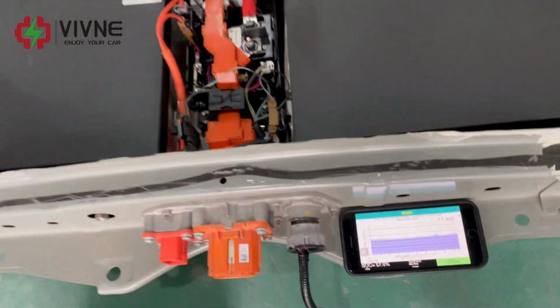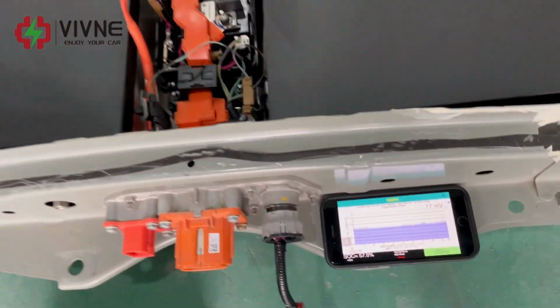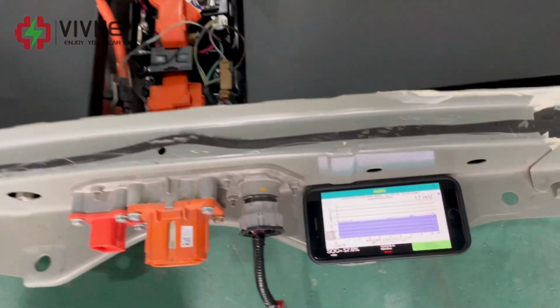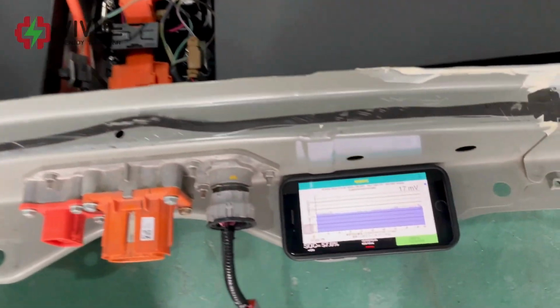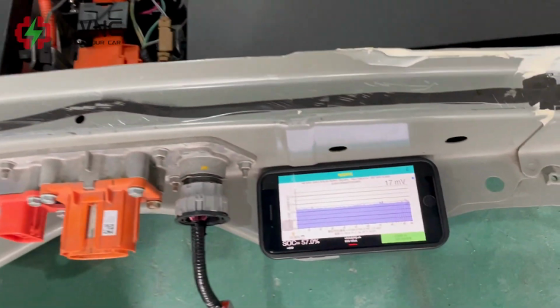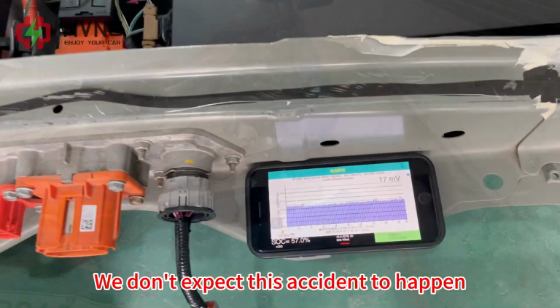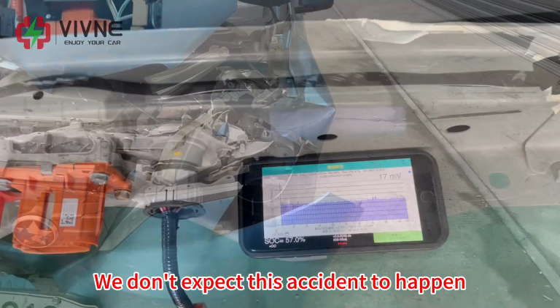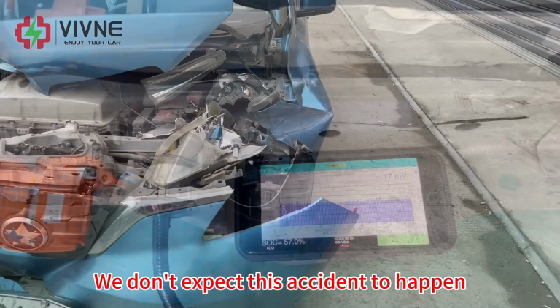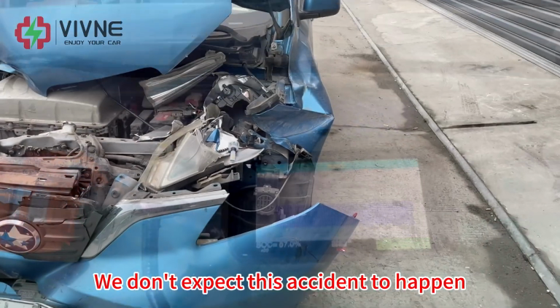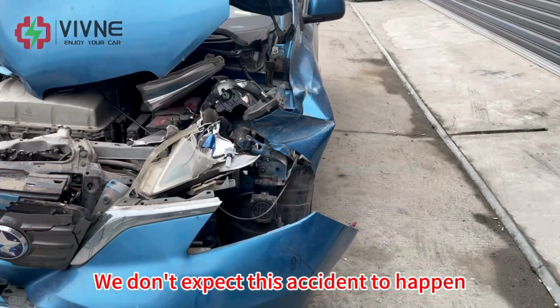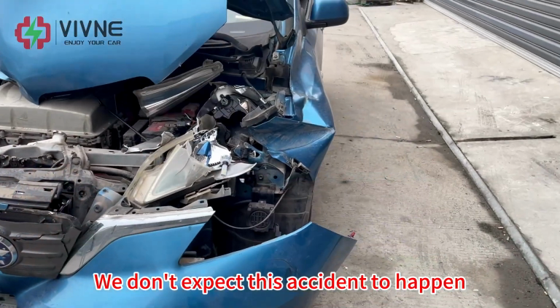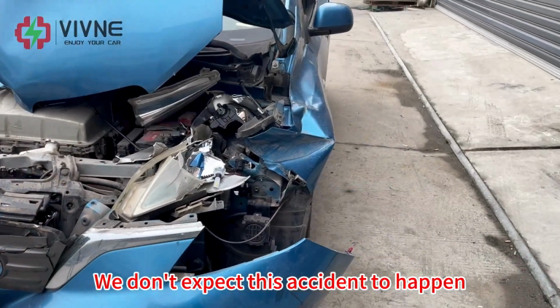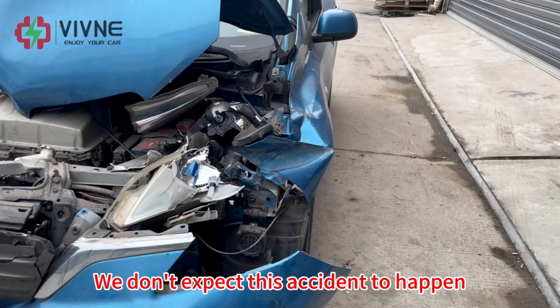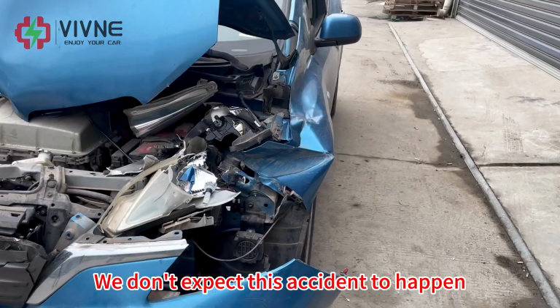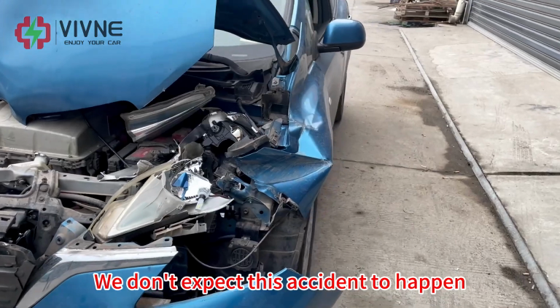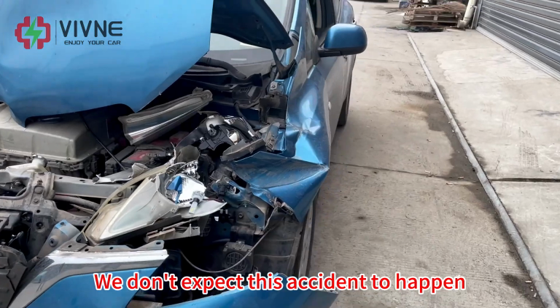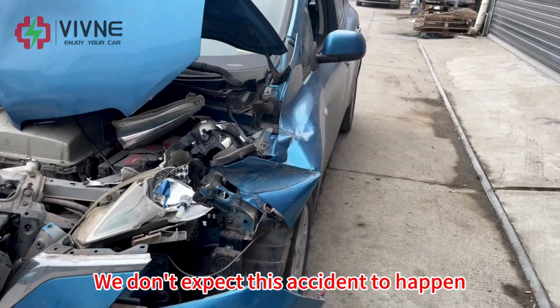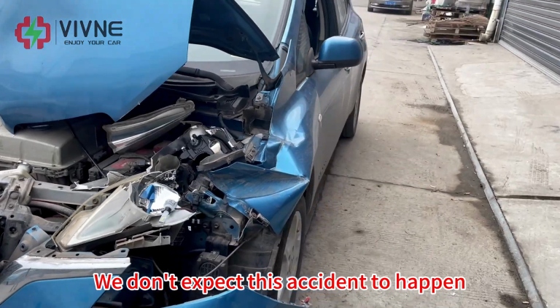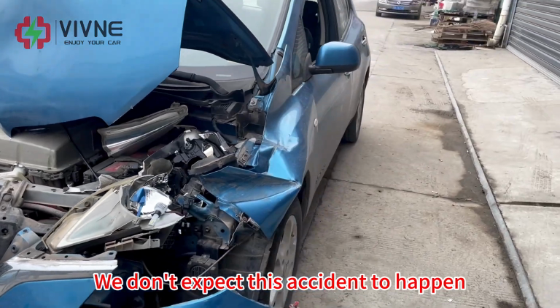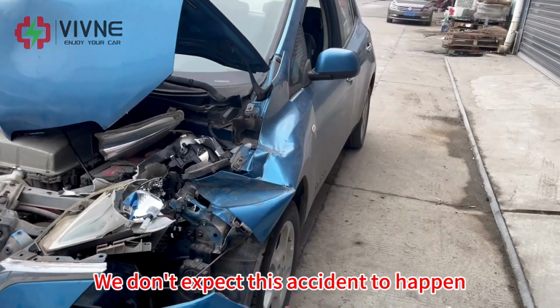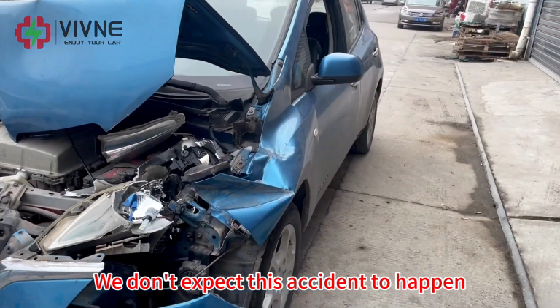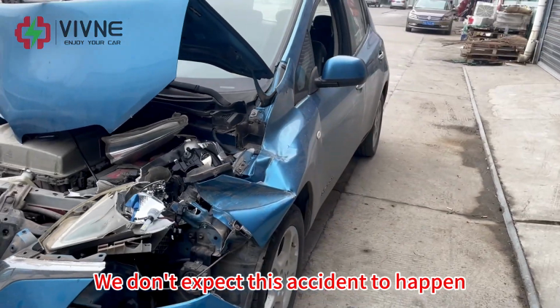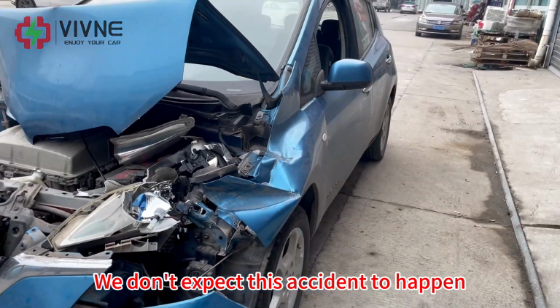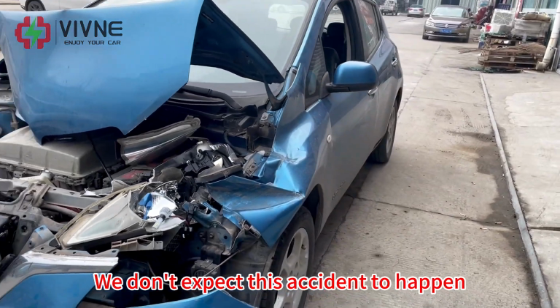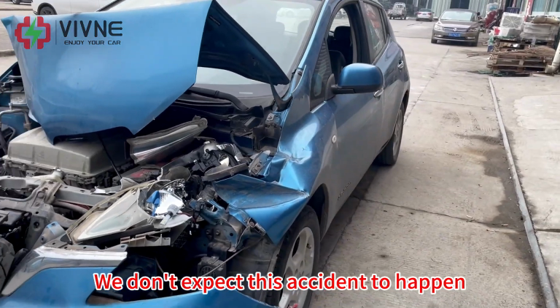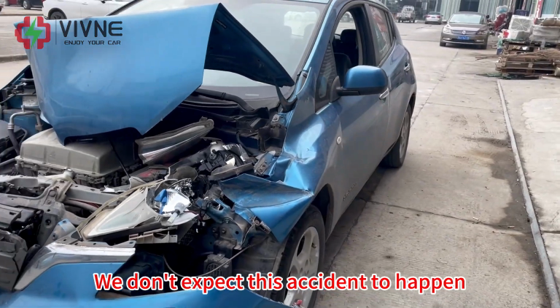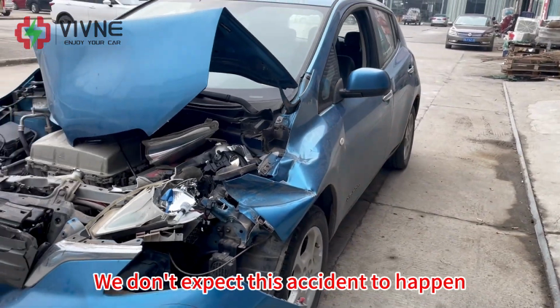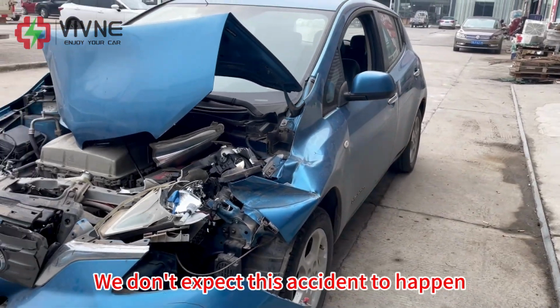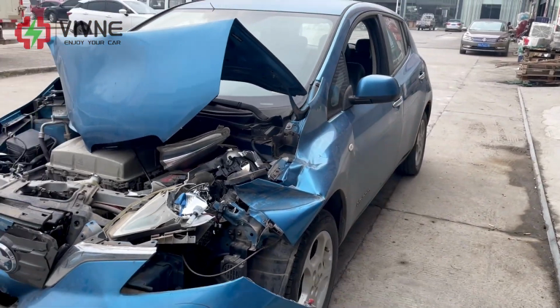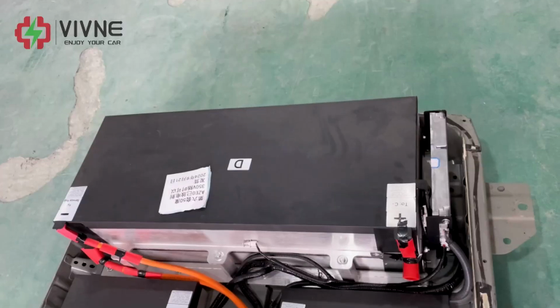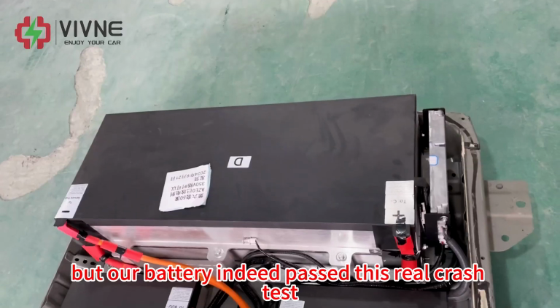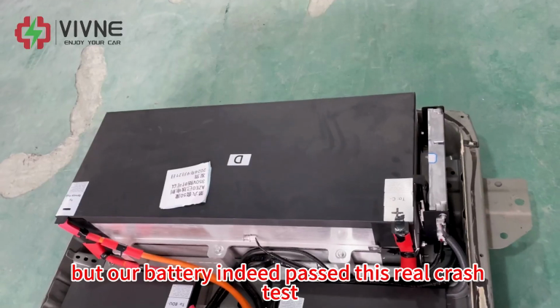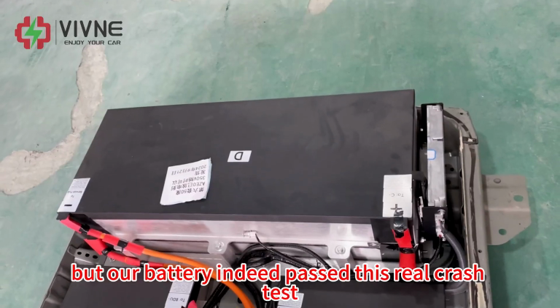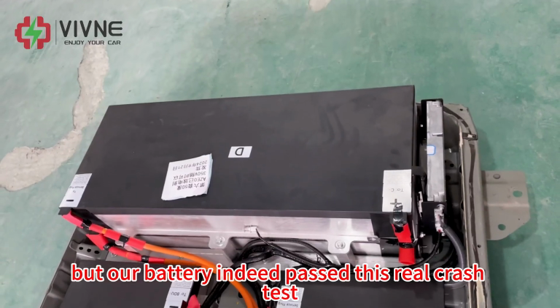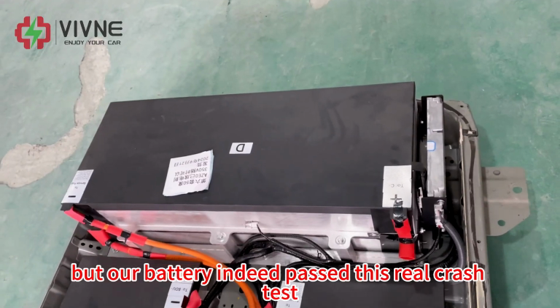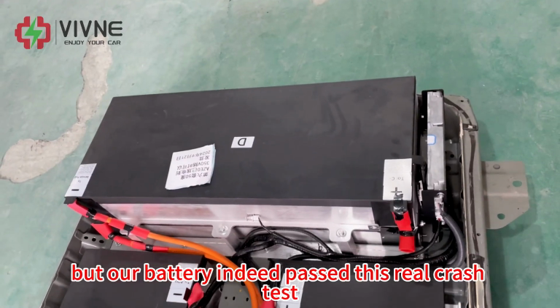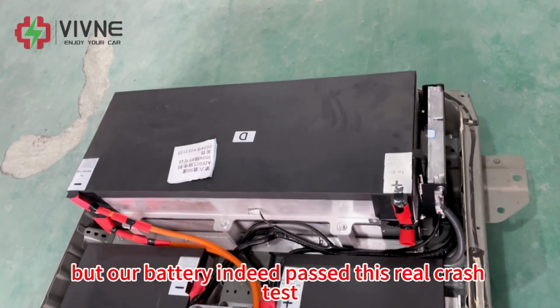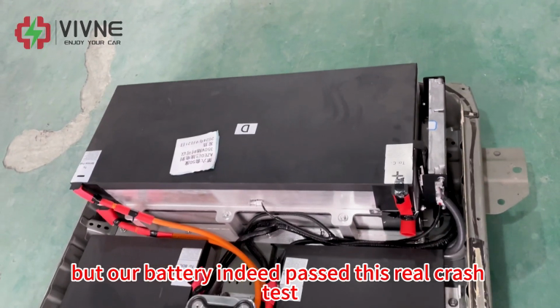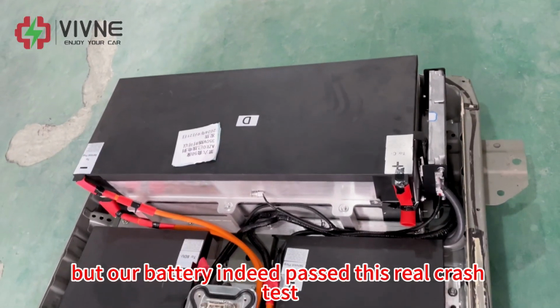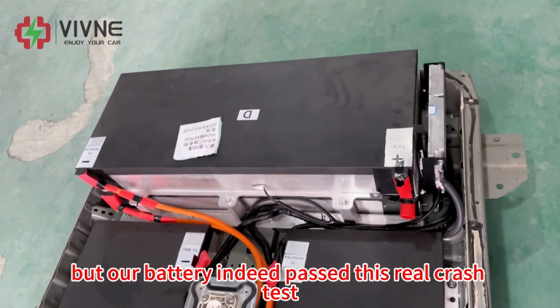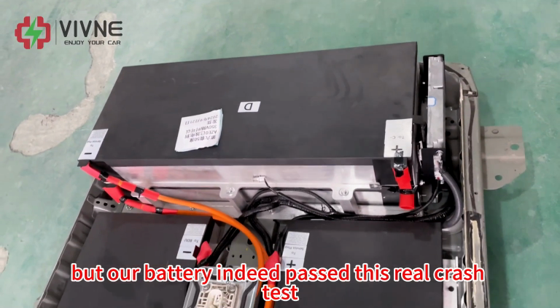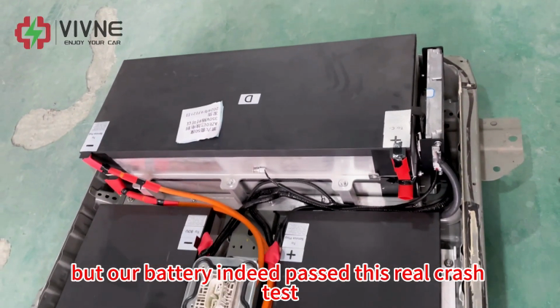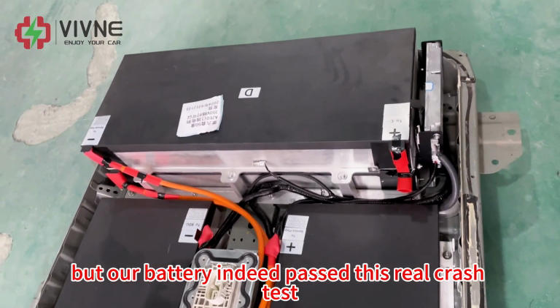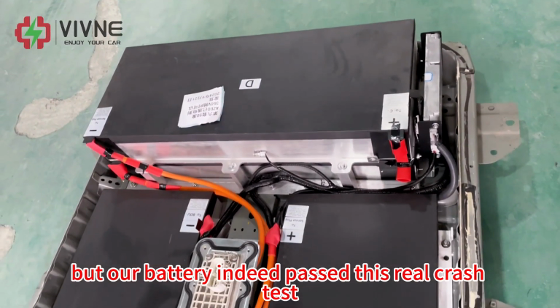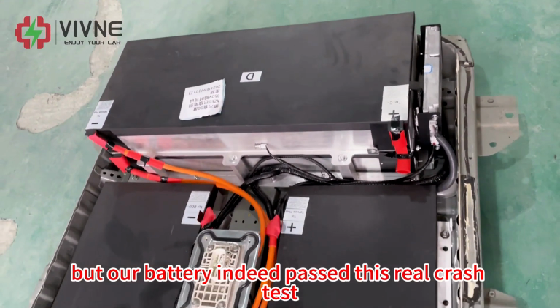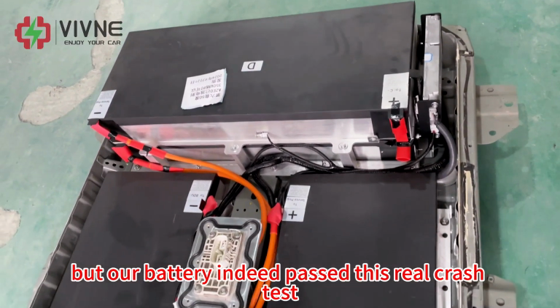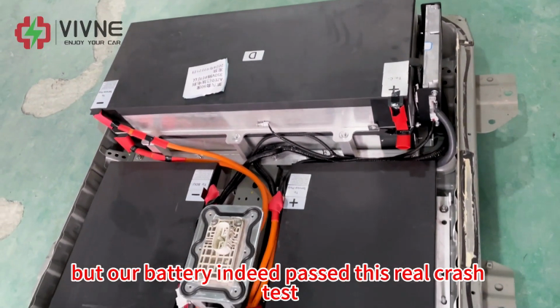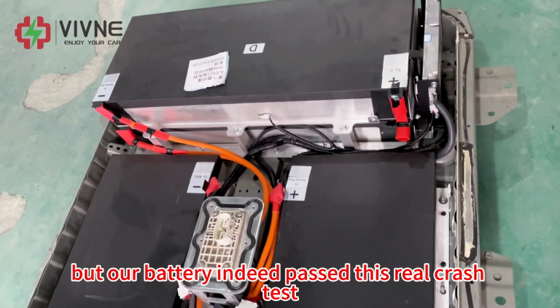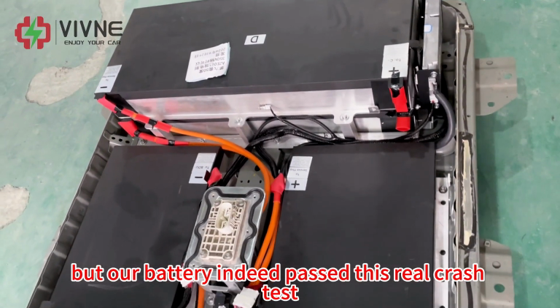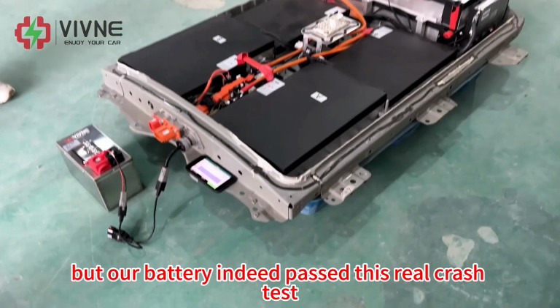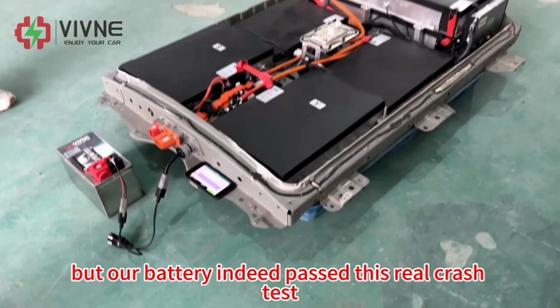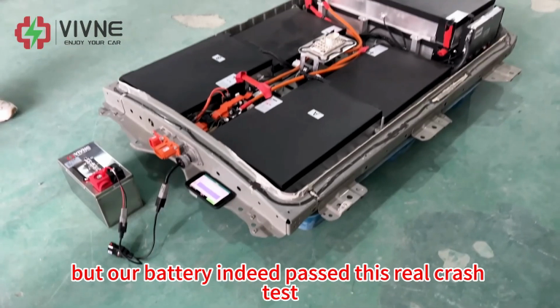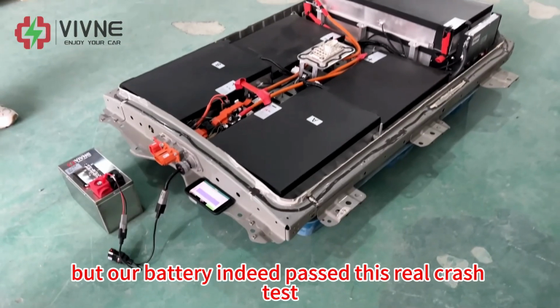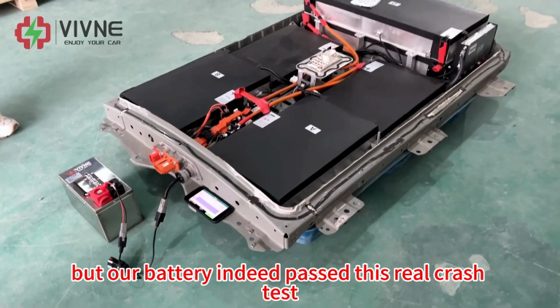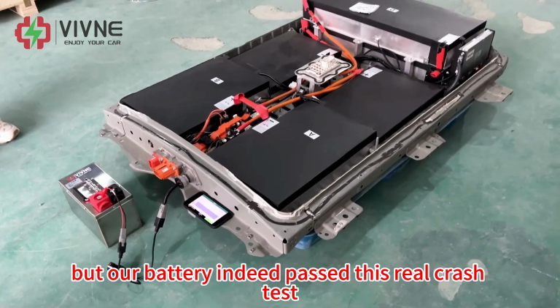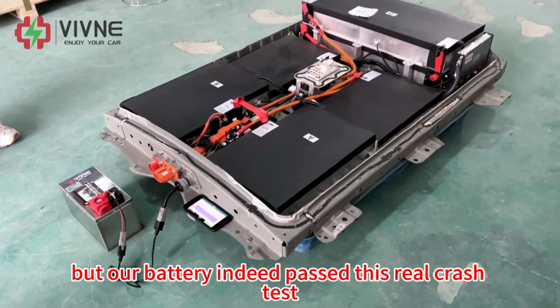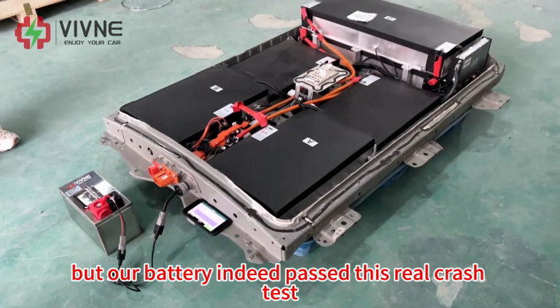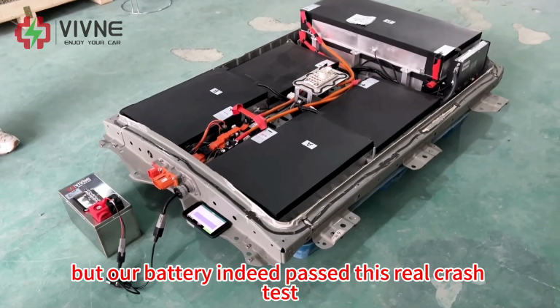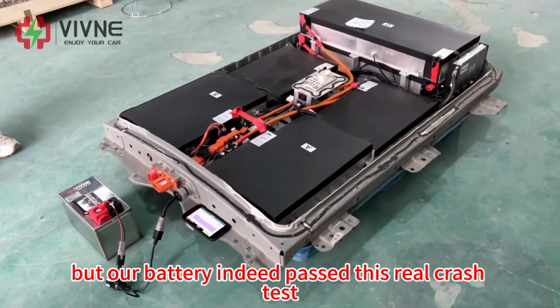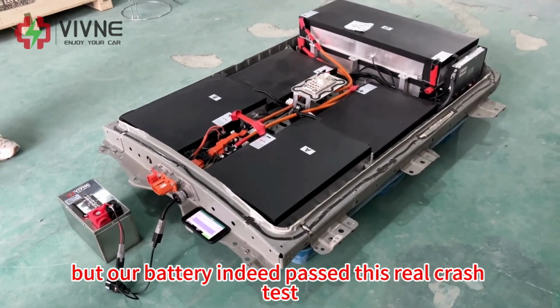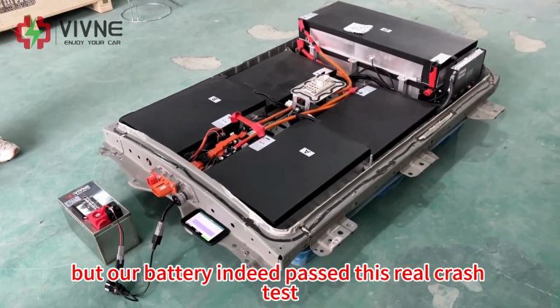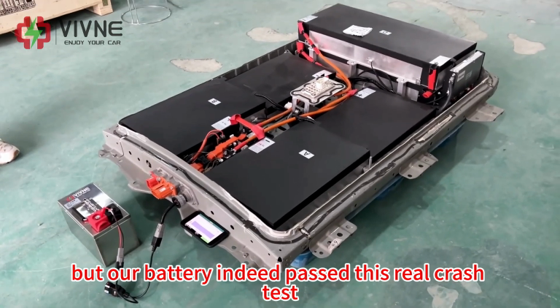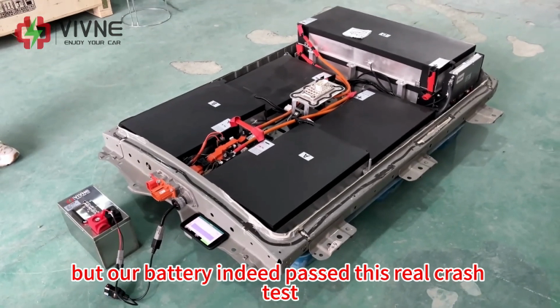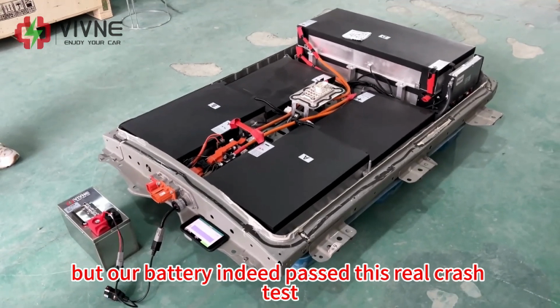We didn't expect this accident to happen, but our battery indeed passed this real crash test.